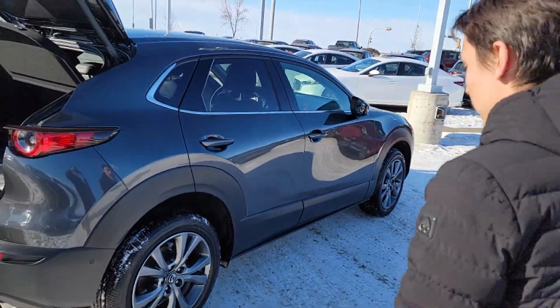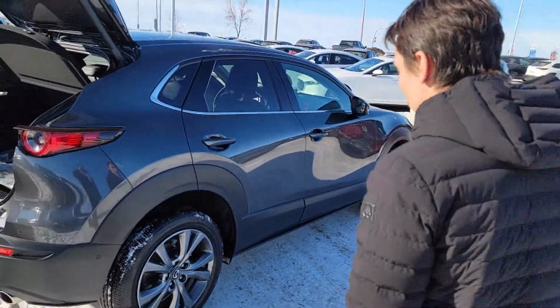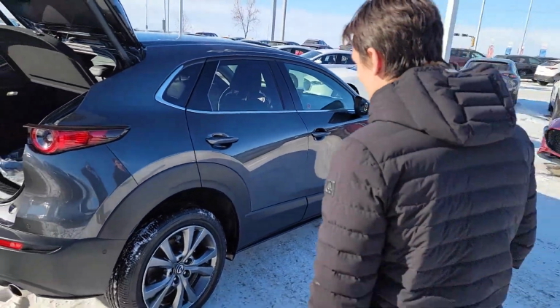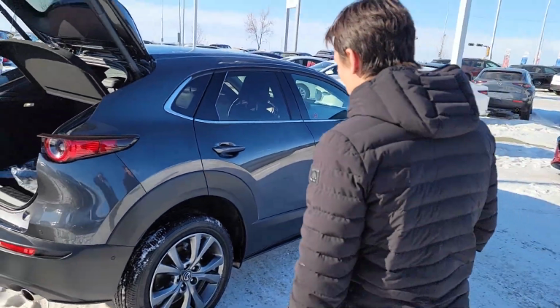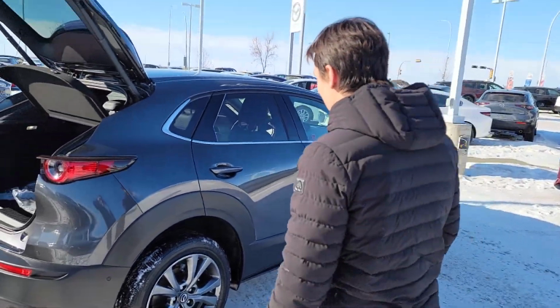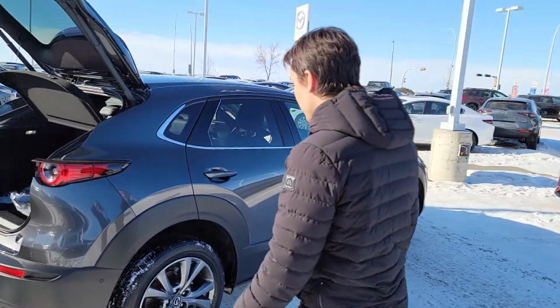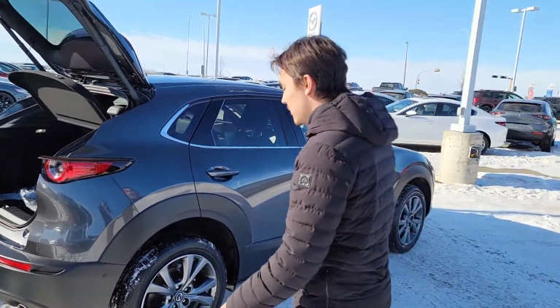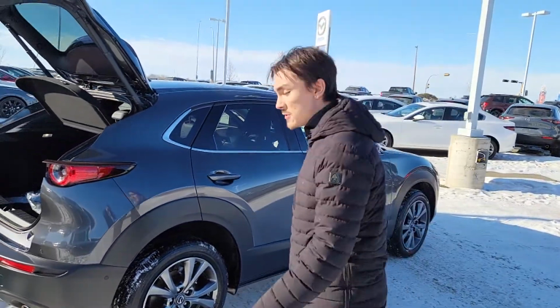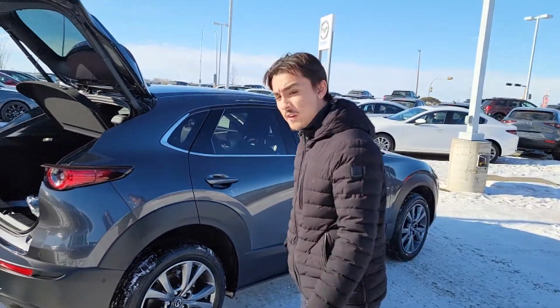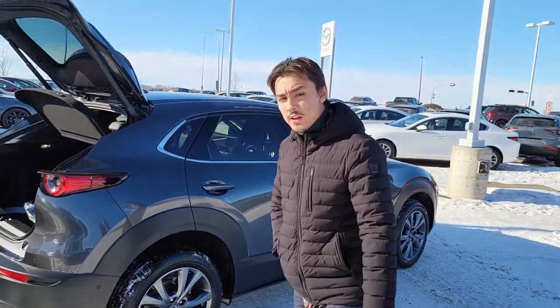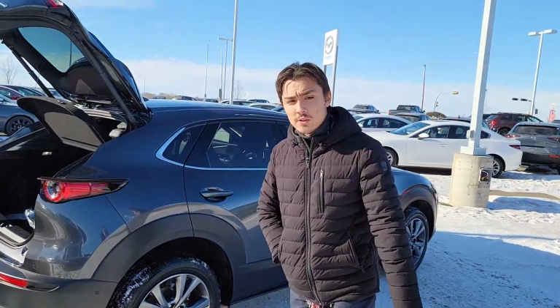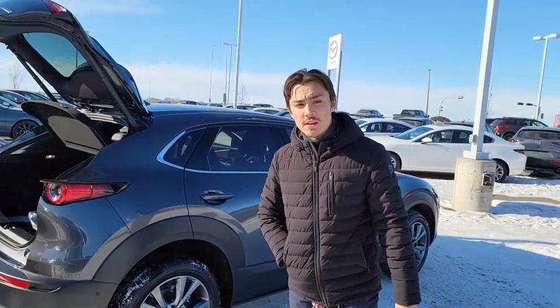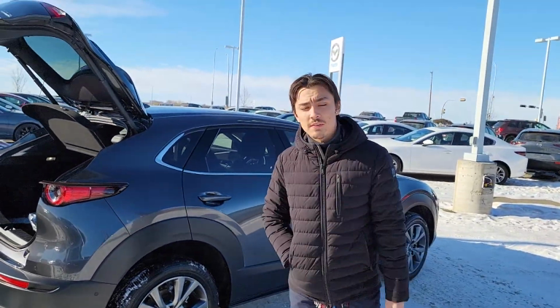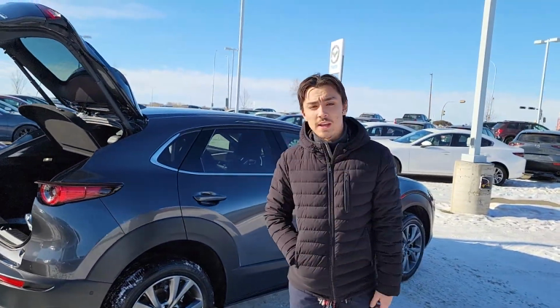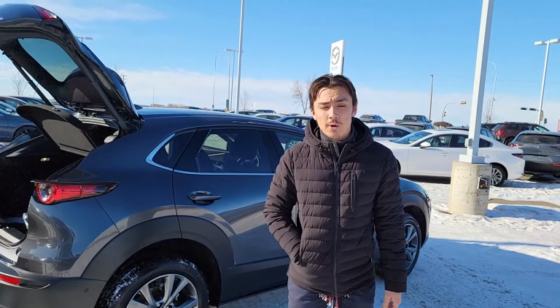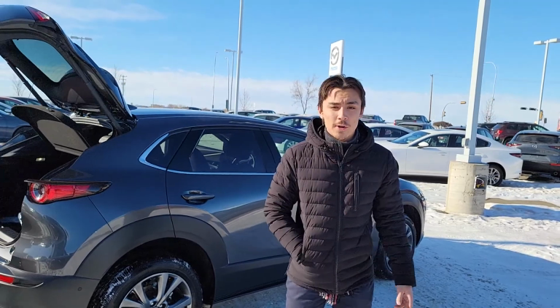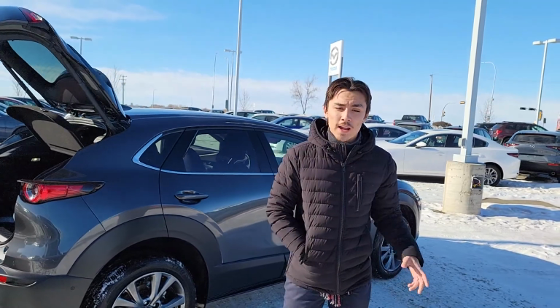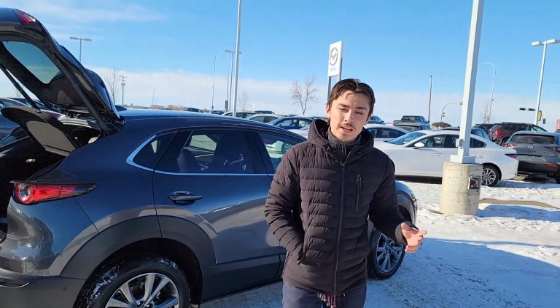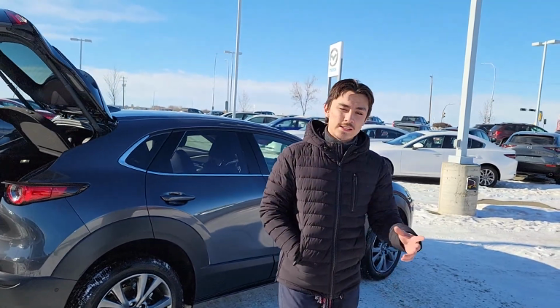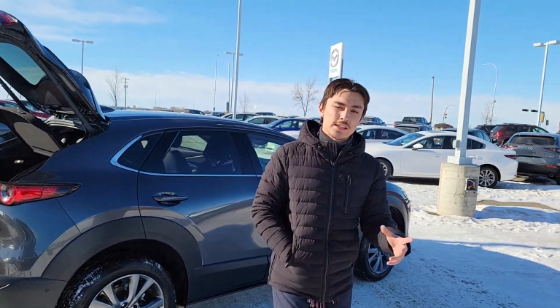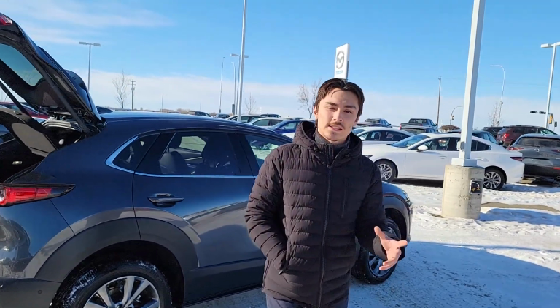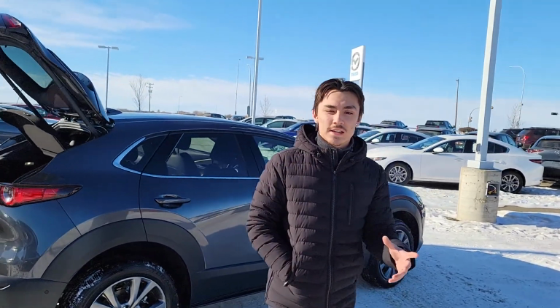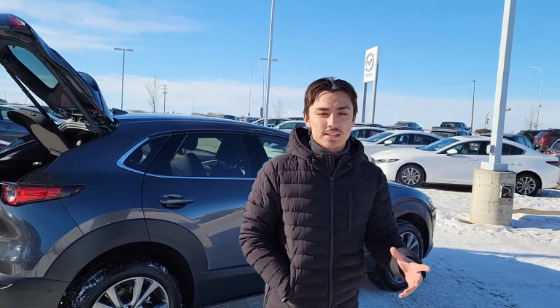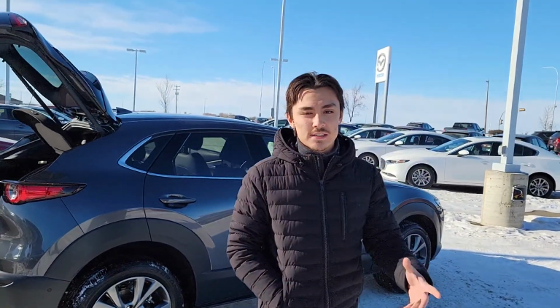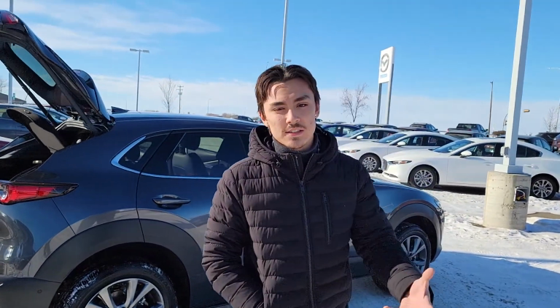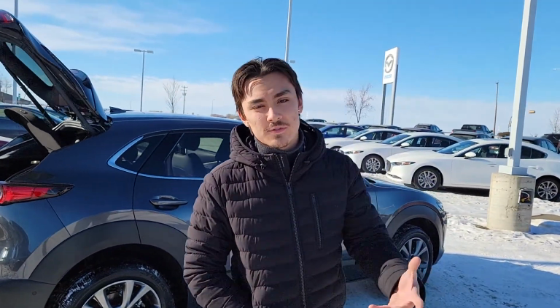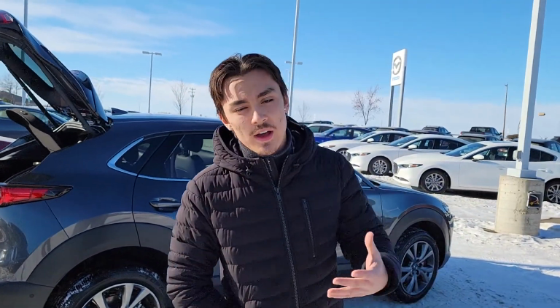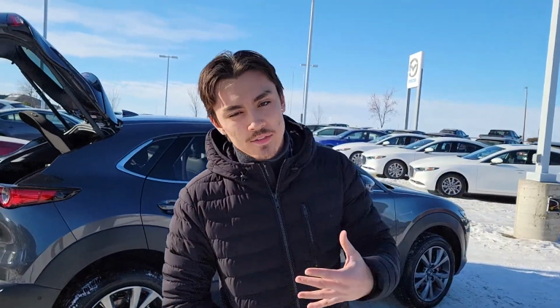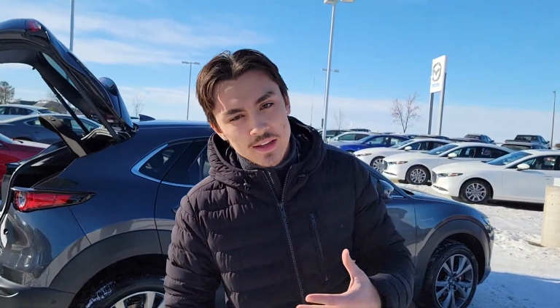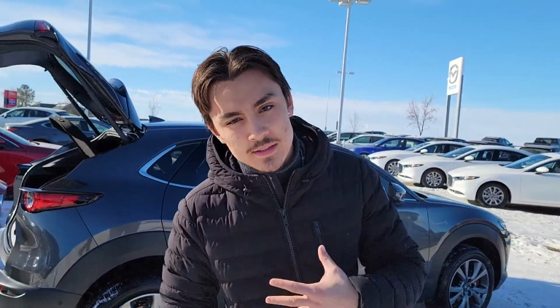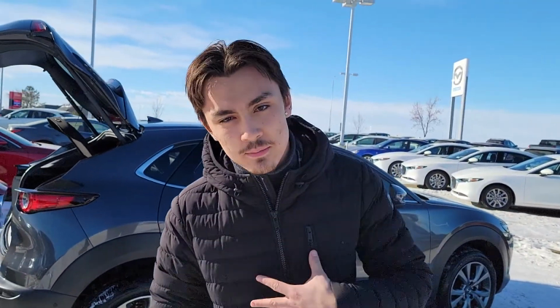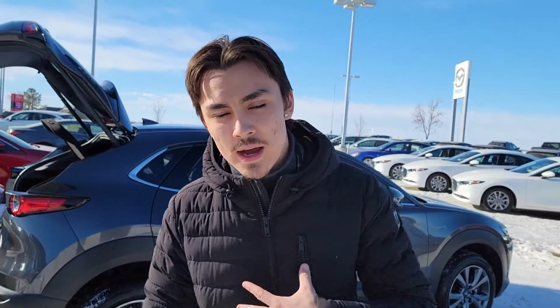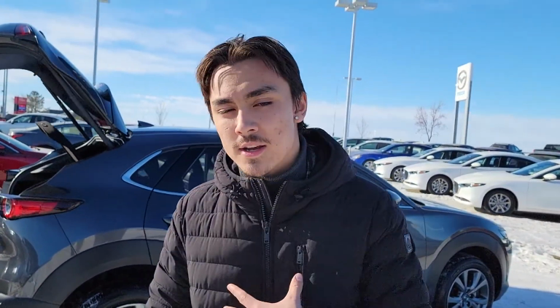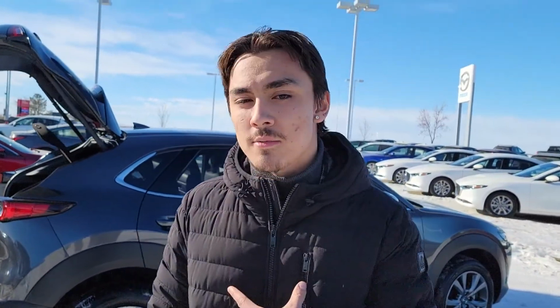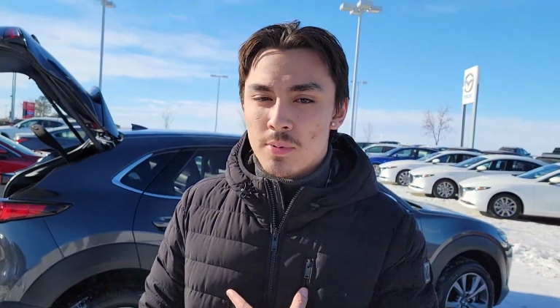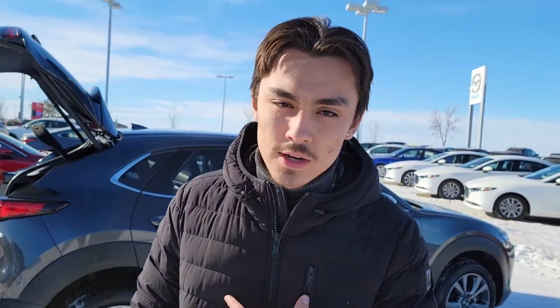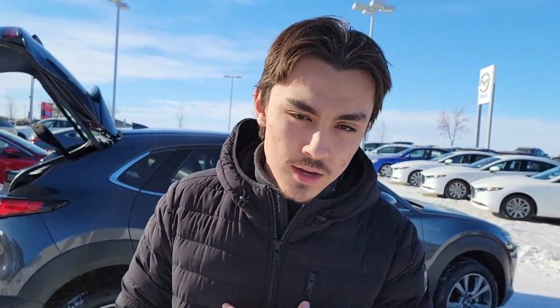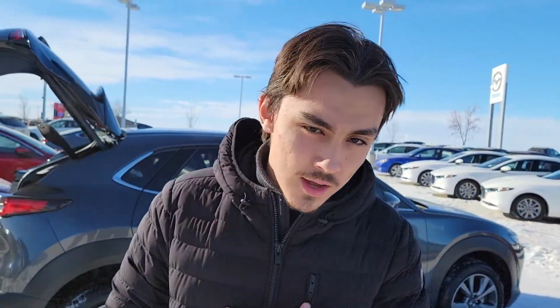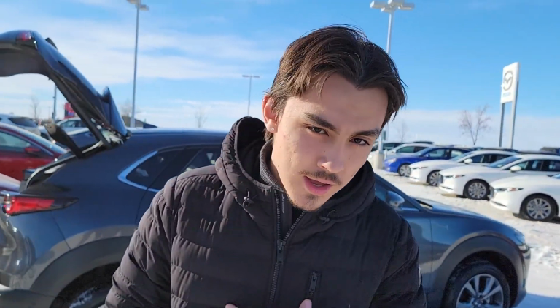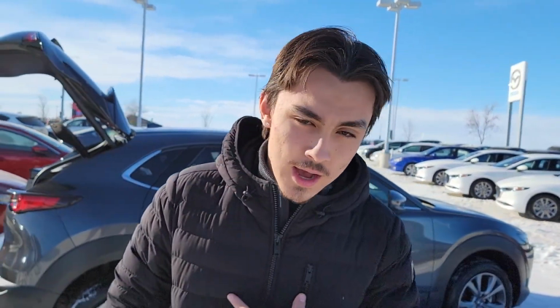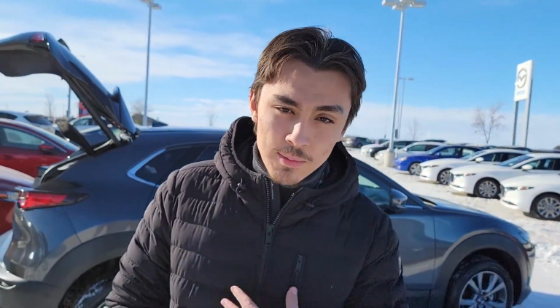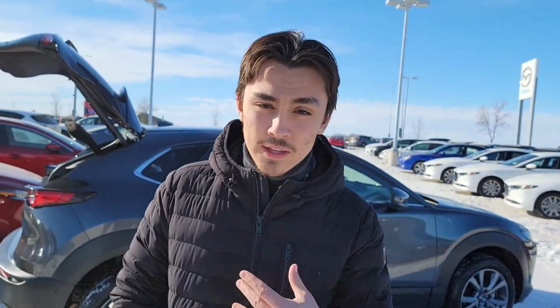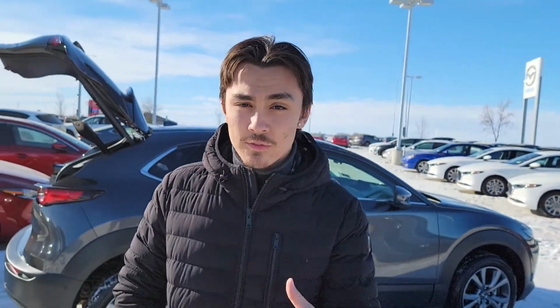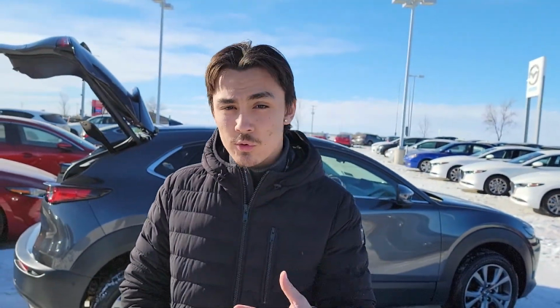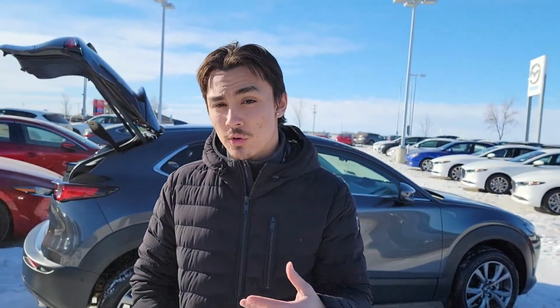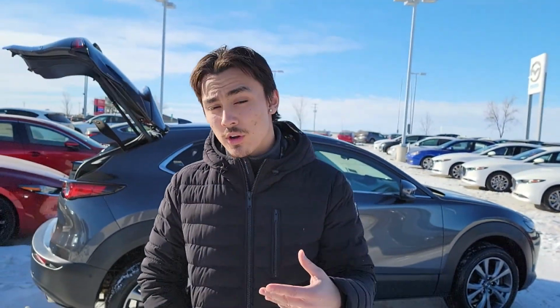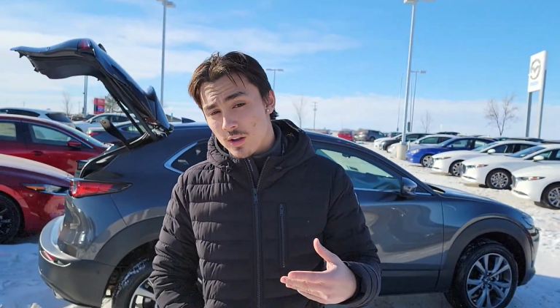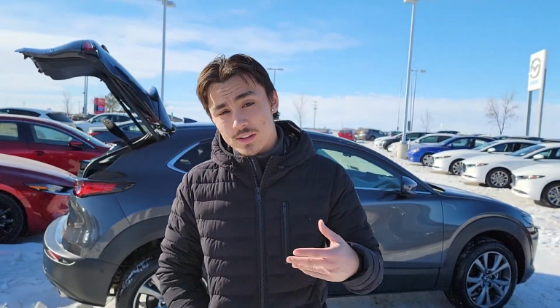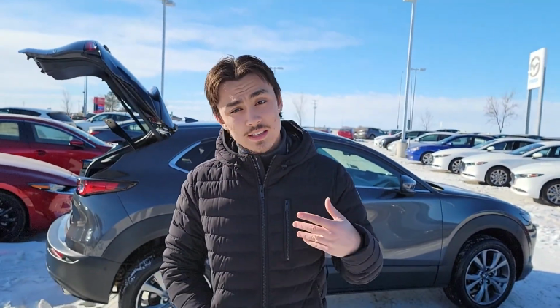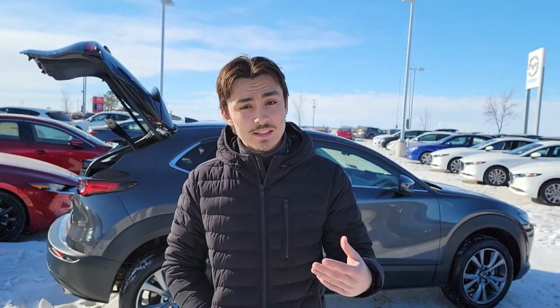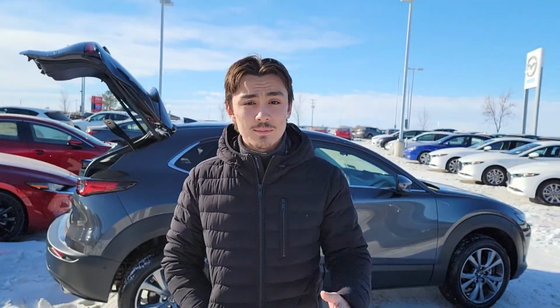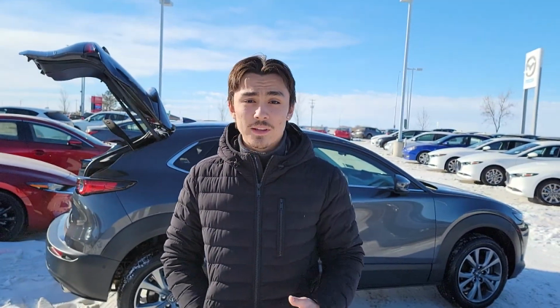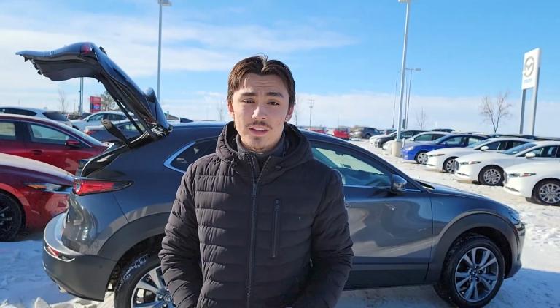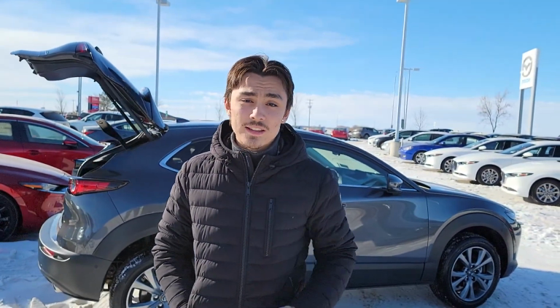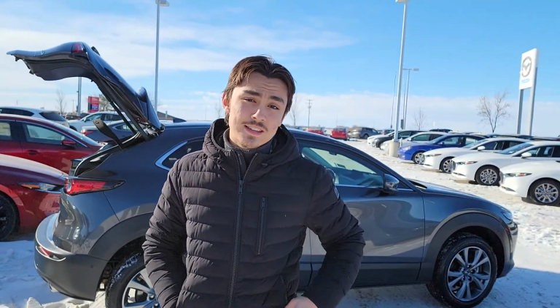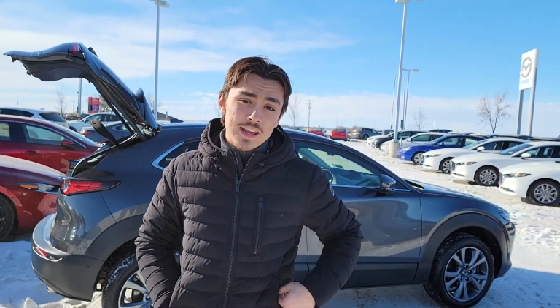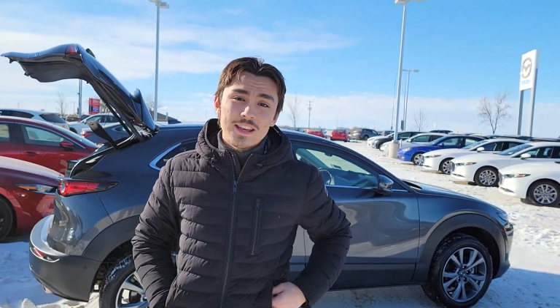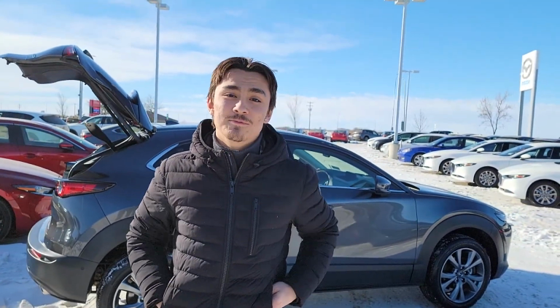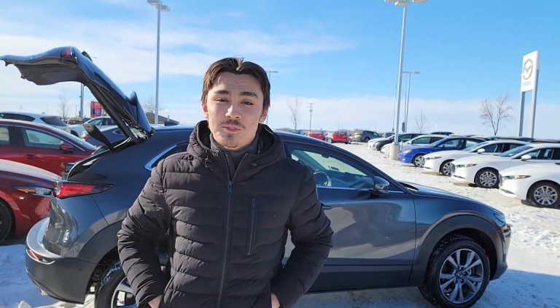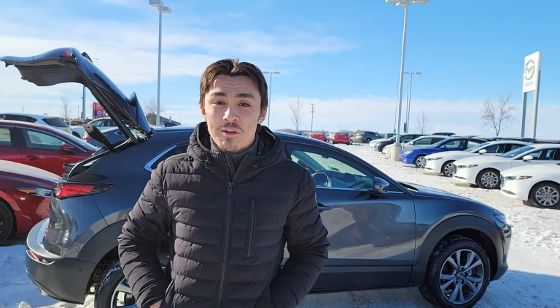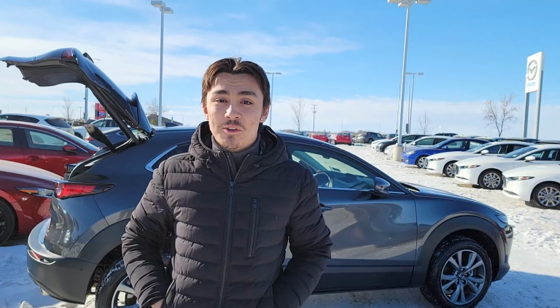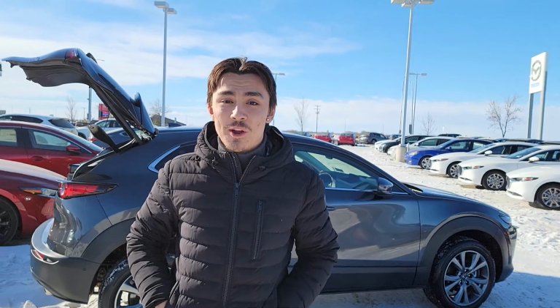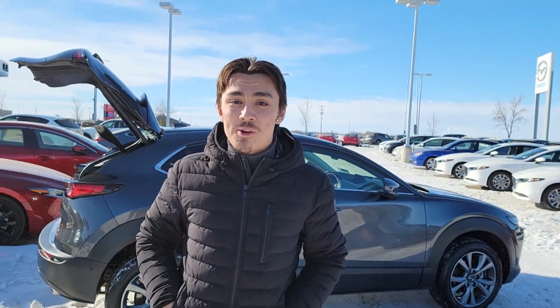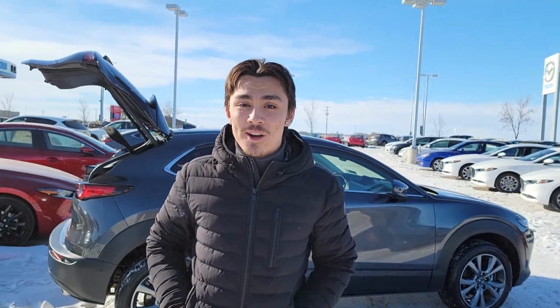I'll give you a call after this video. 780-986-9665 is my number. I'm going to give you a call — let's get something done today. You have a great one!